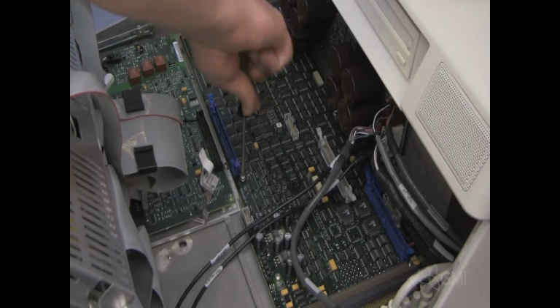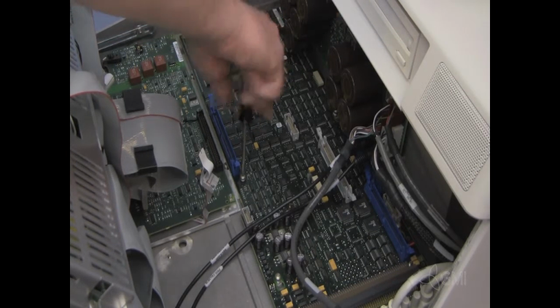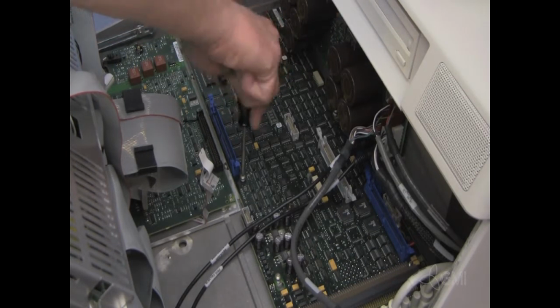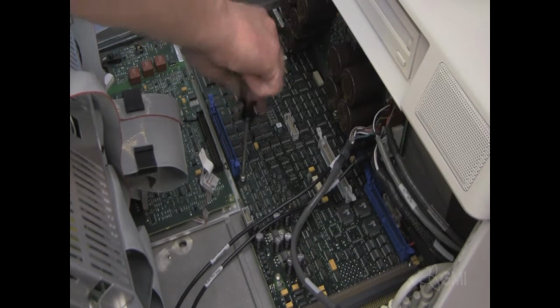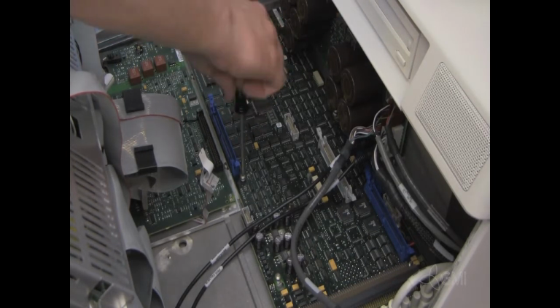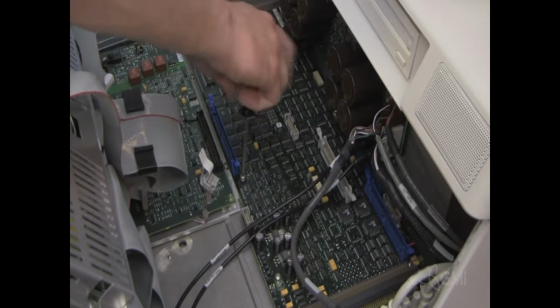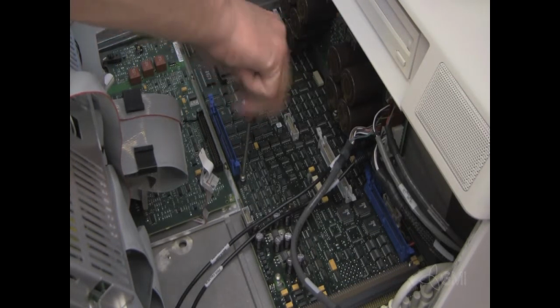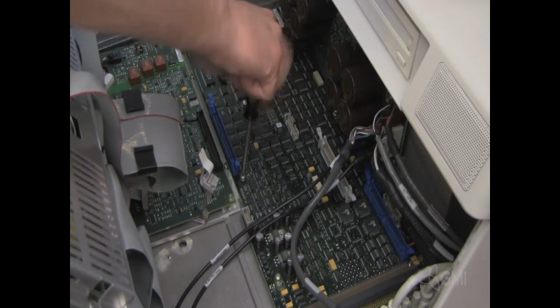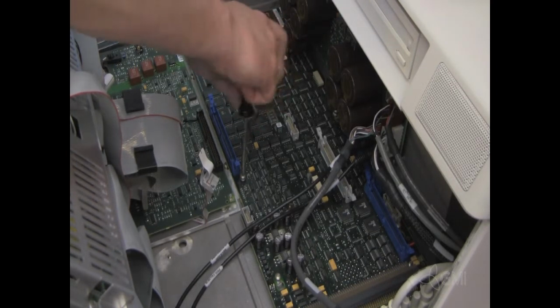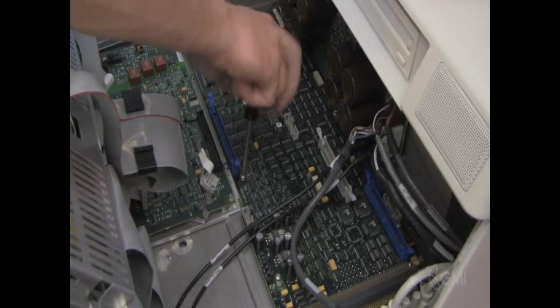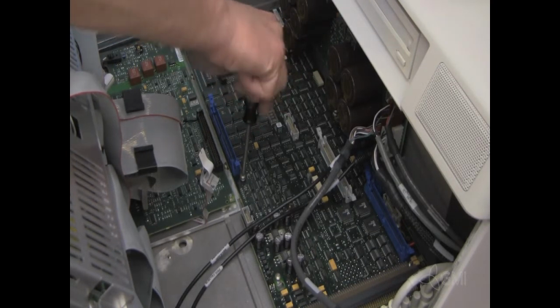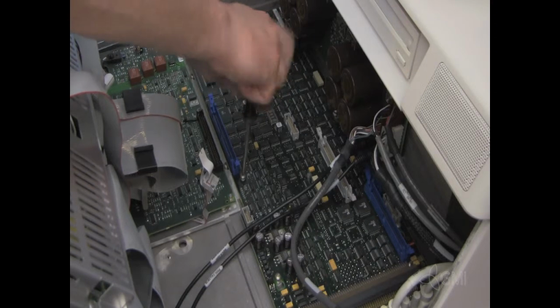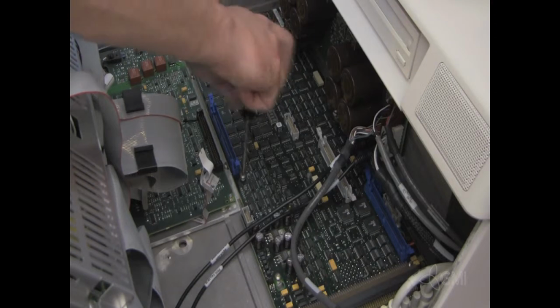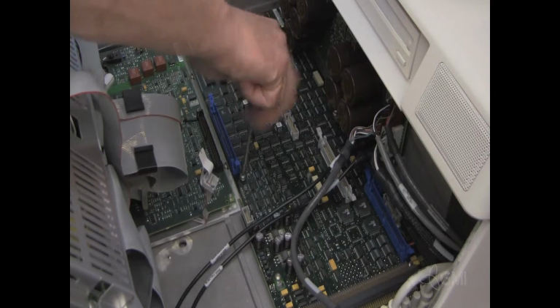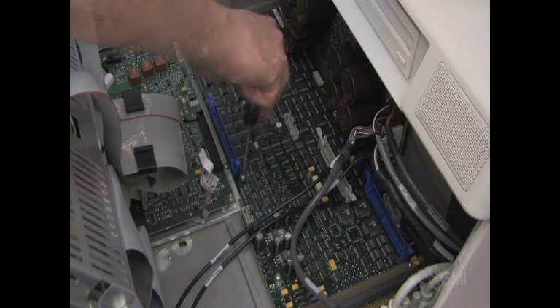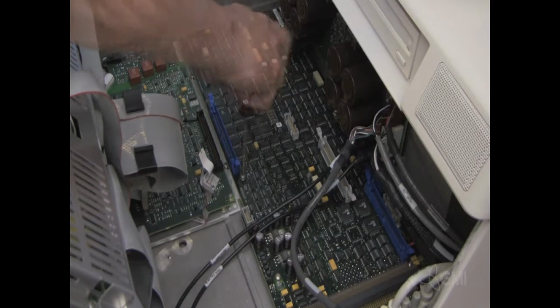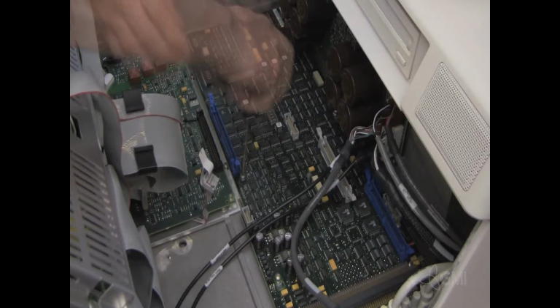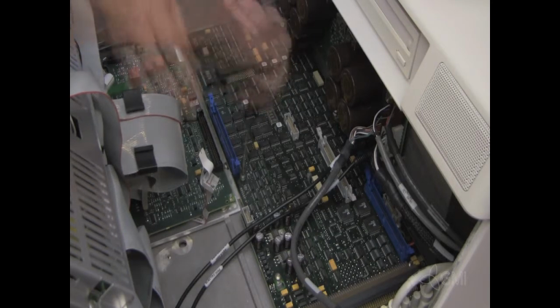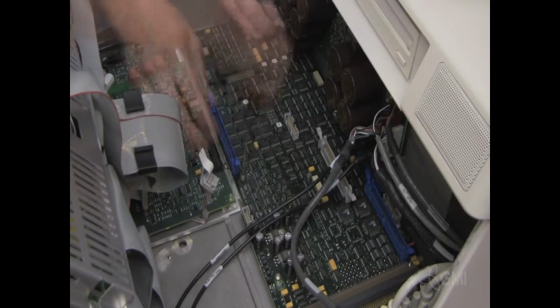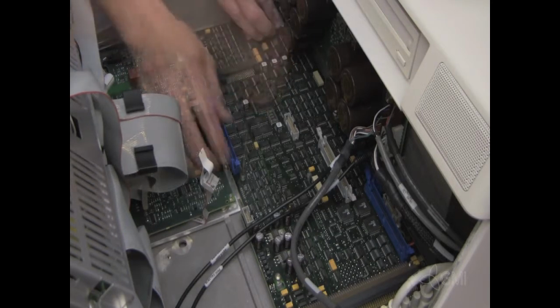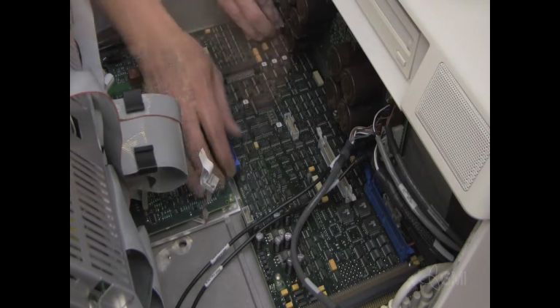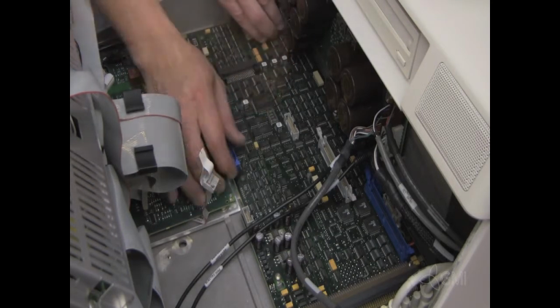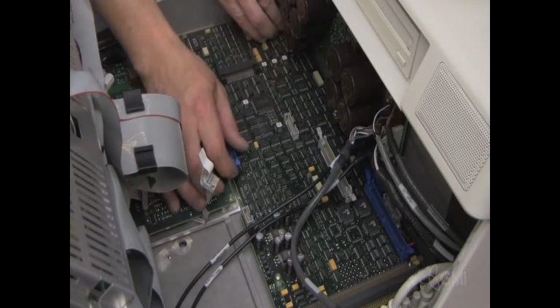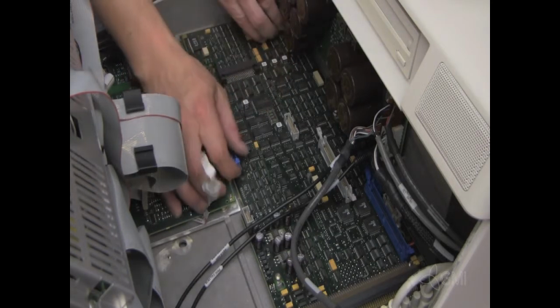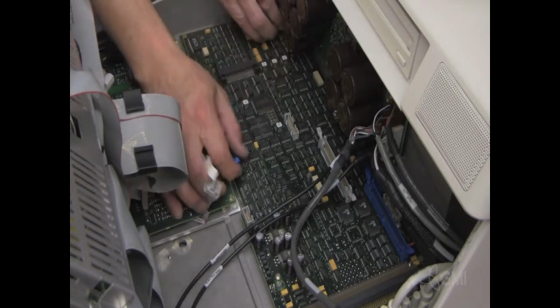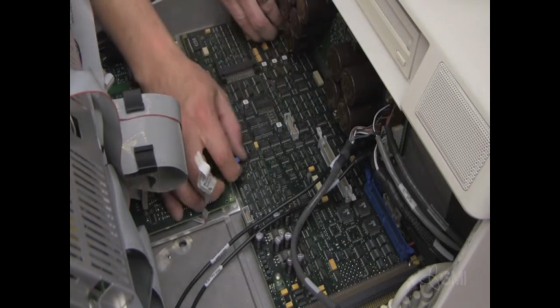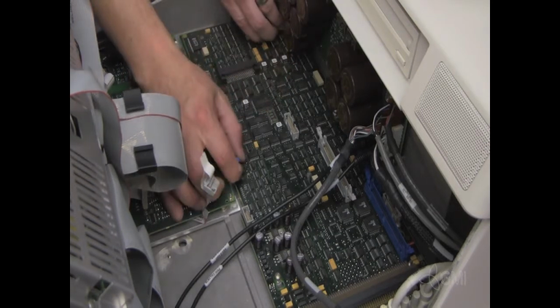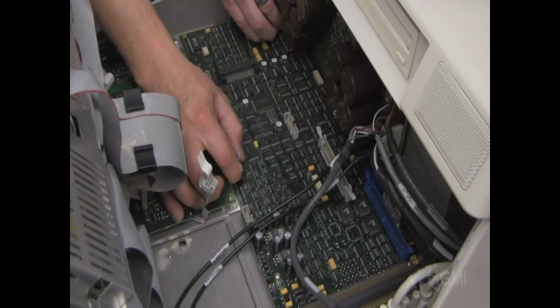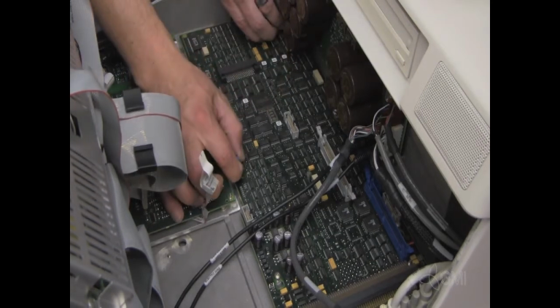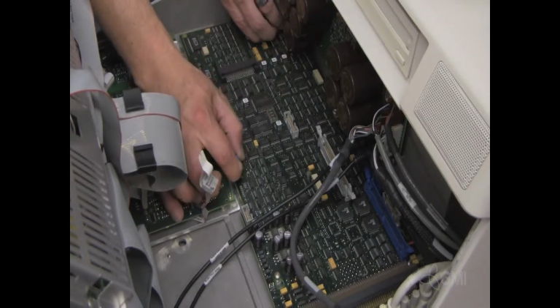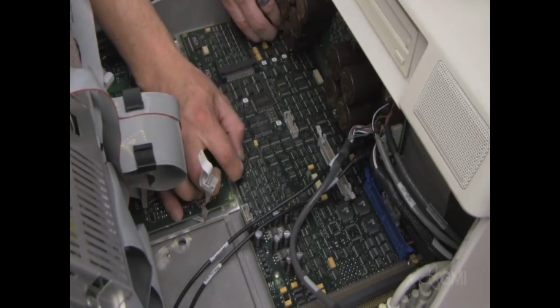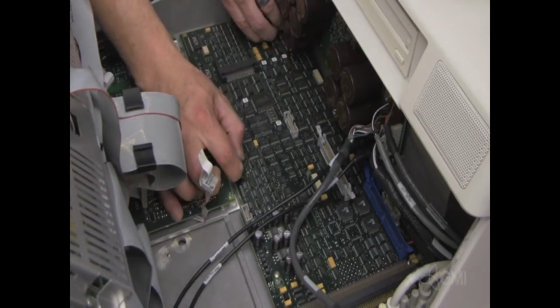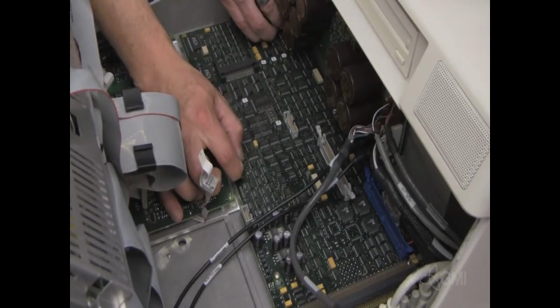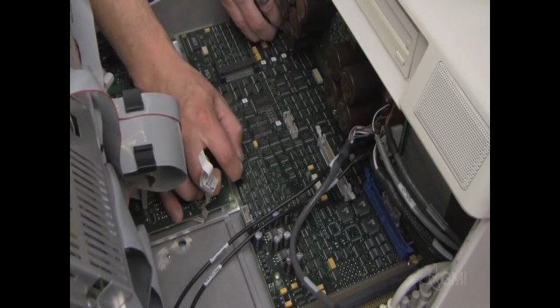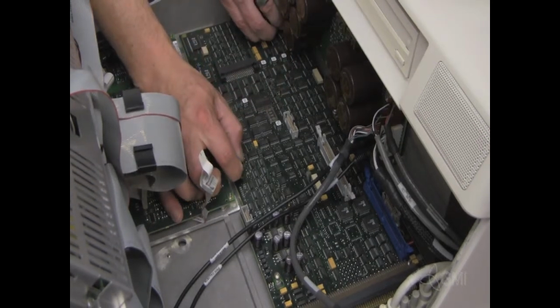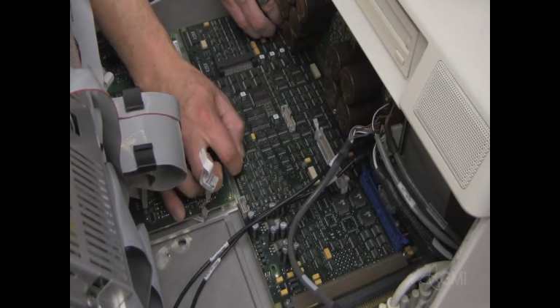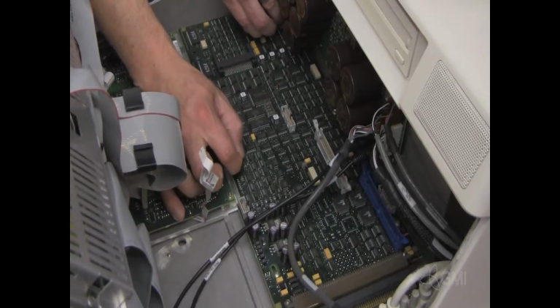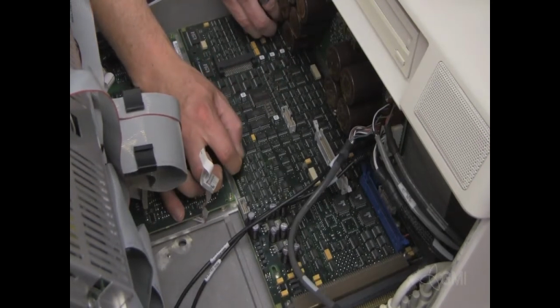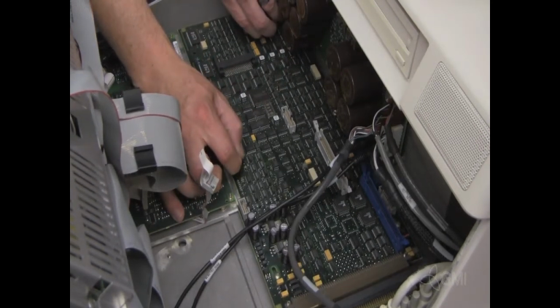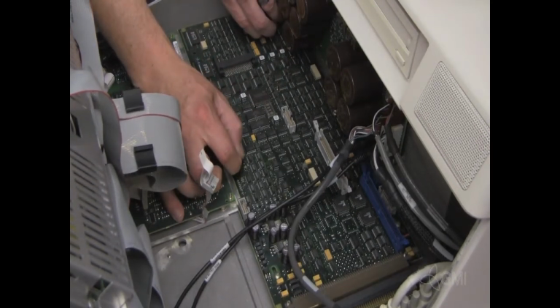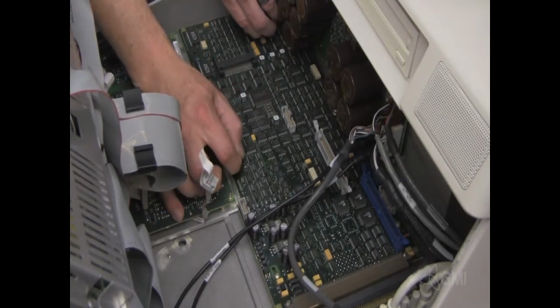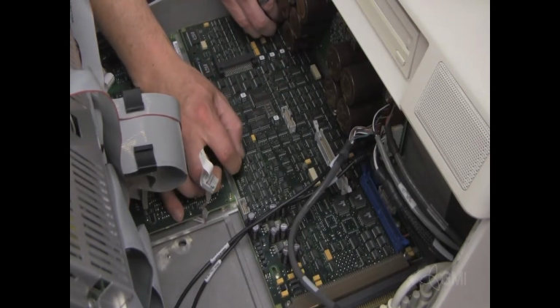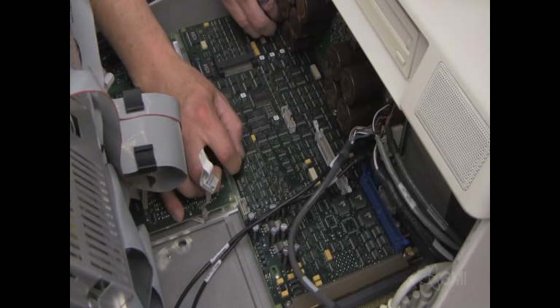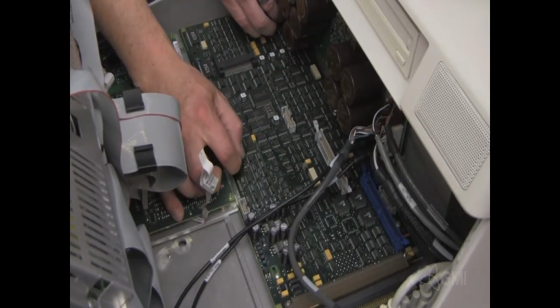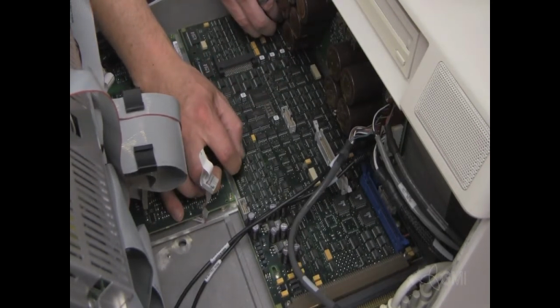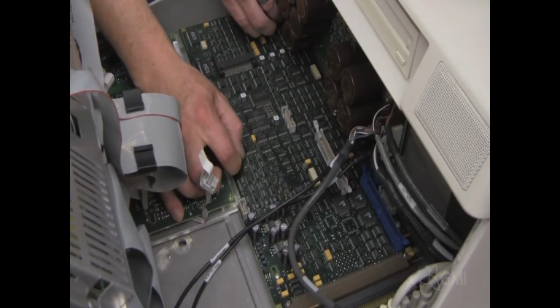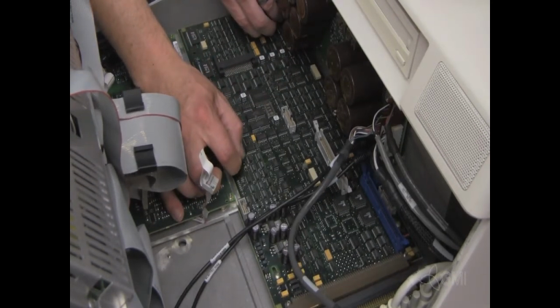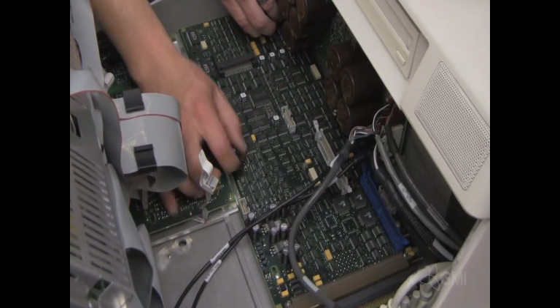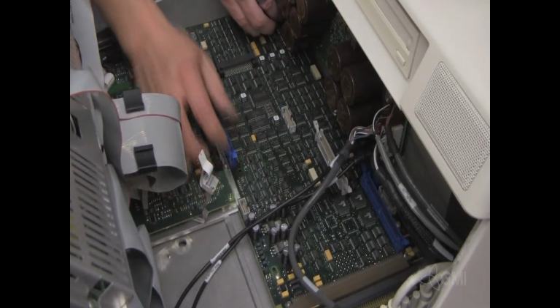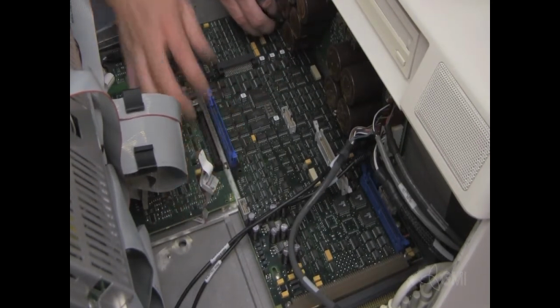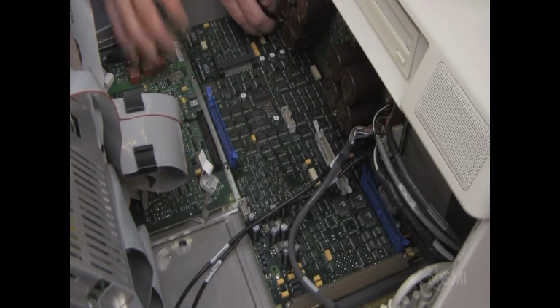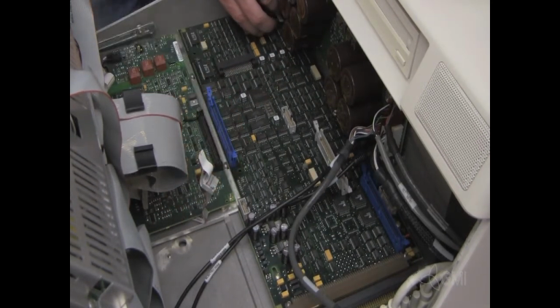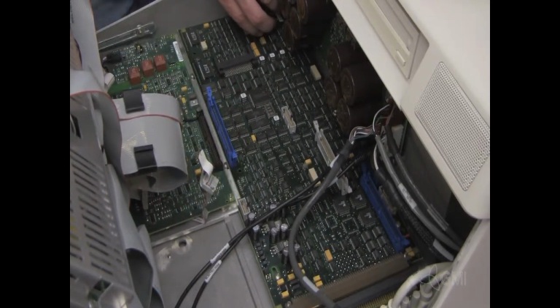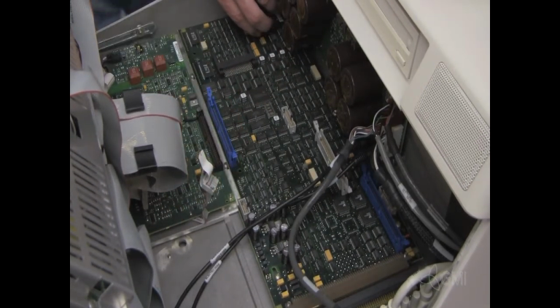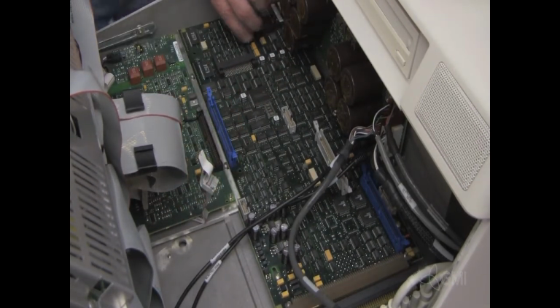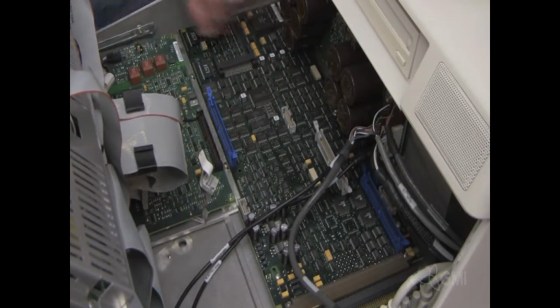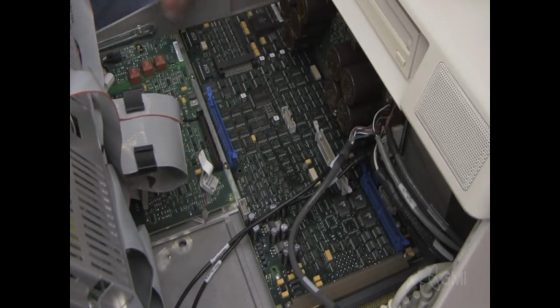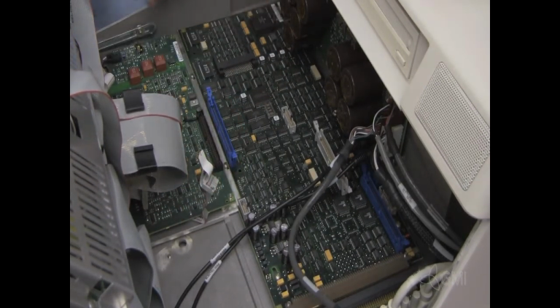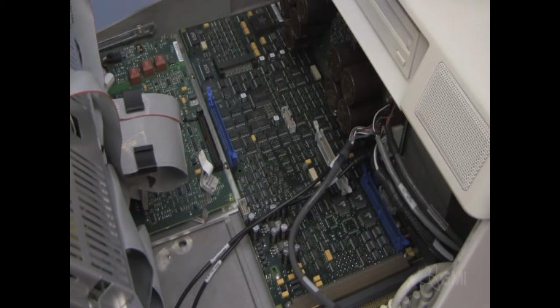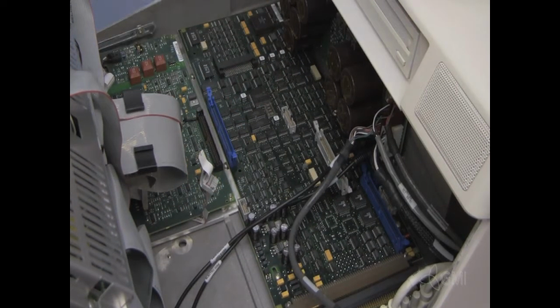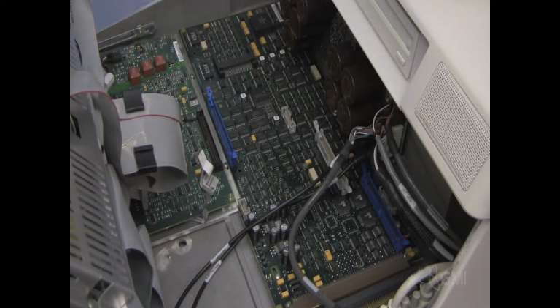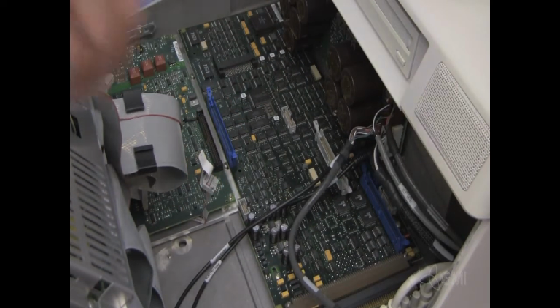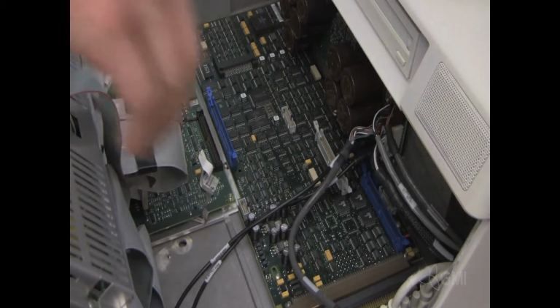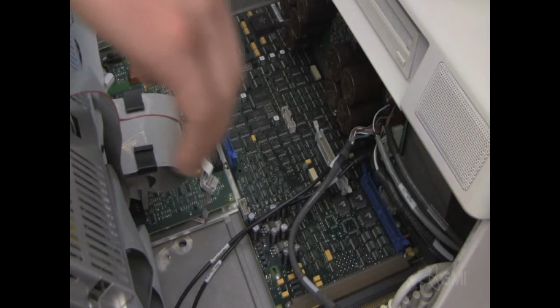Standing on the left side, slide the key processor towards you. Remove the key processor.